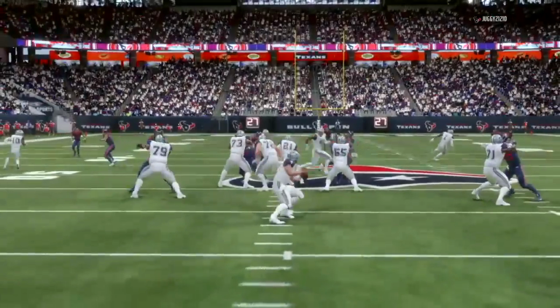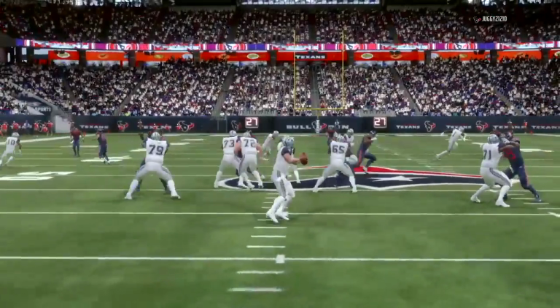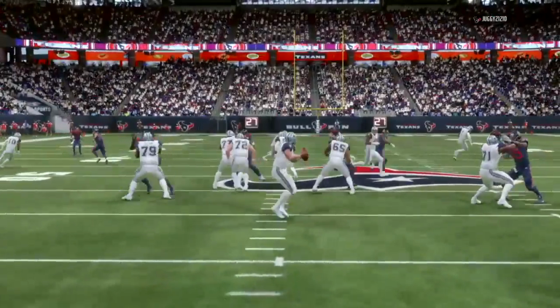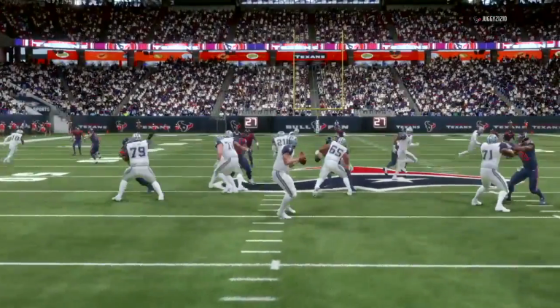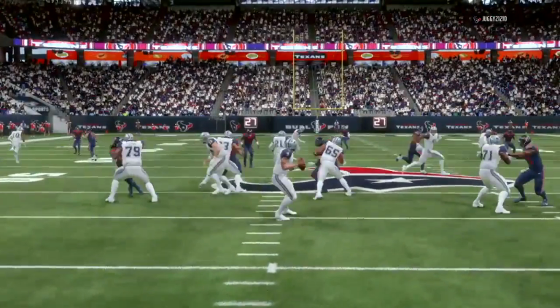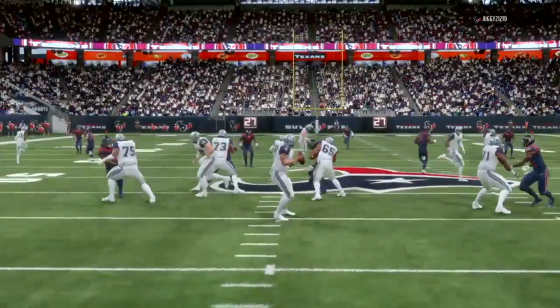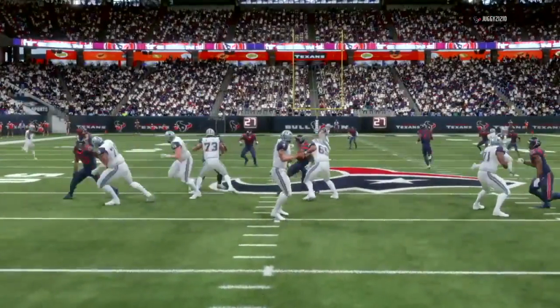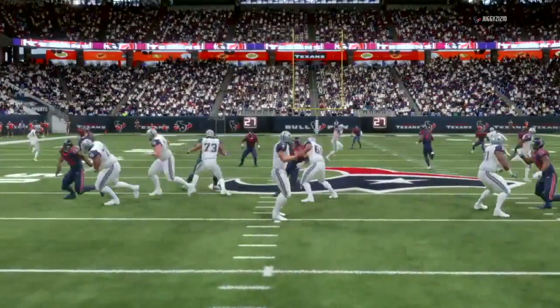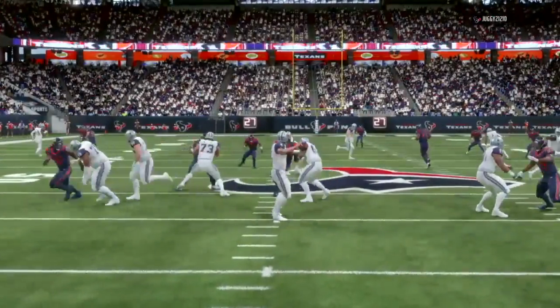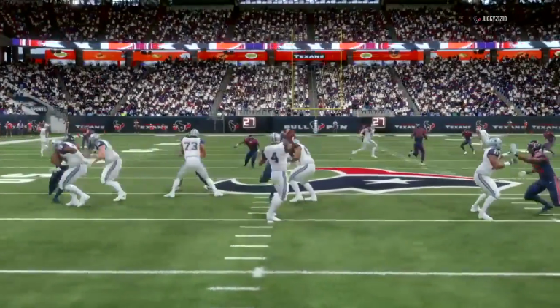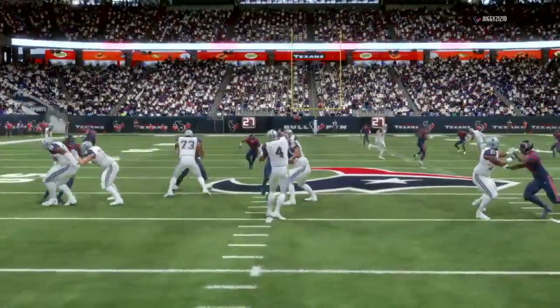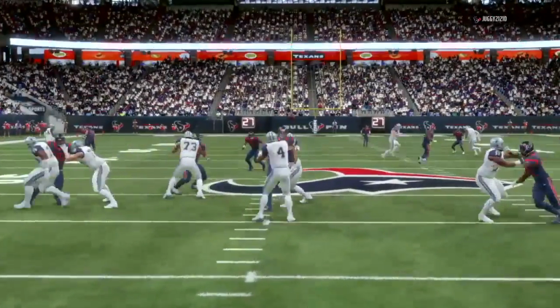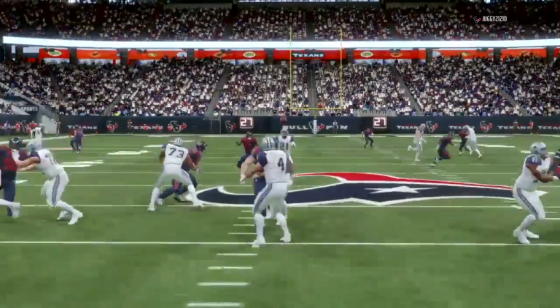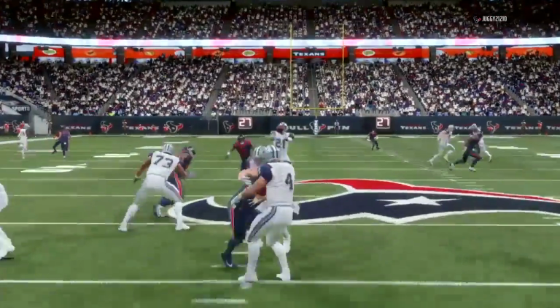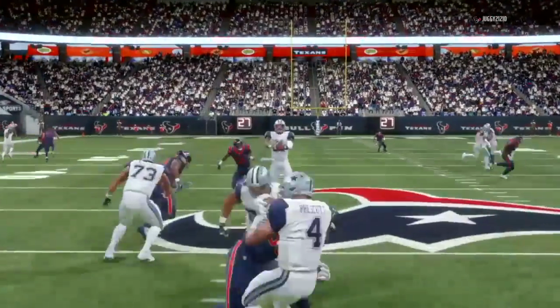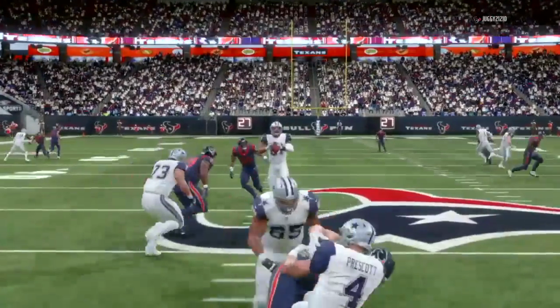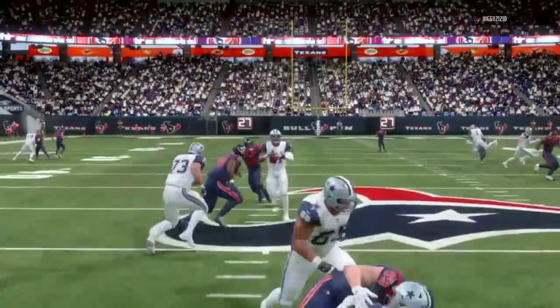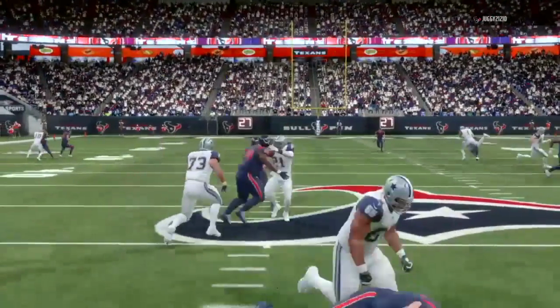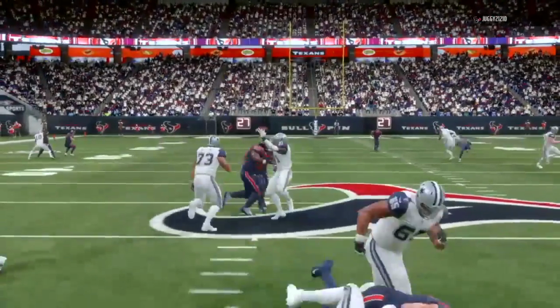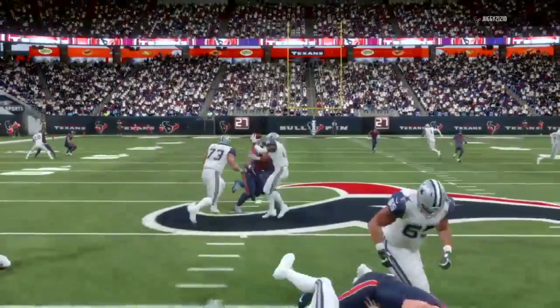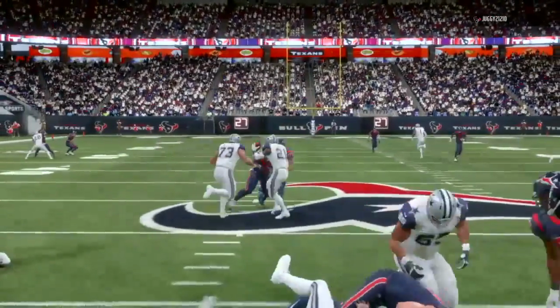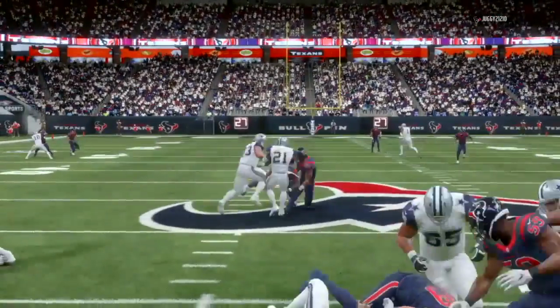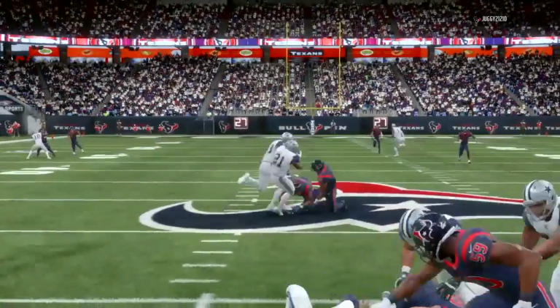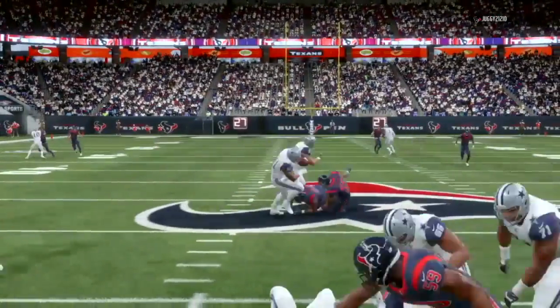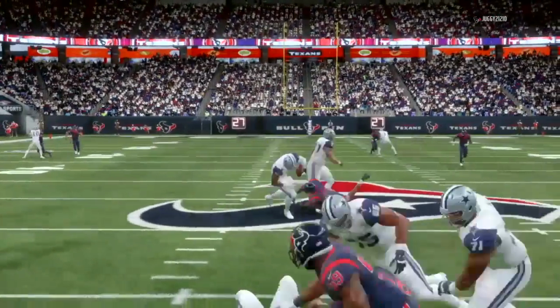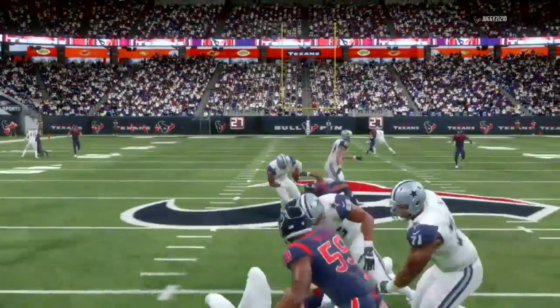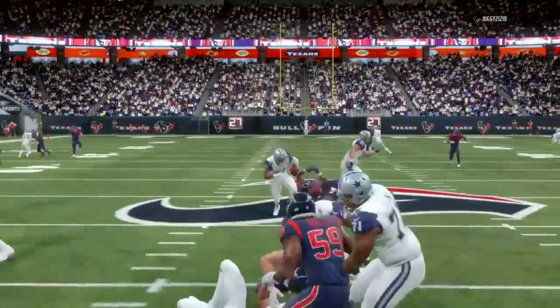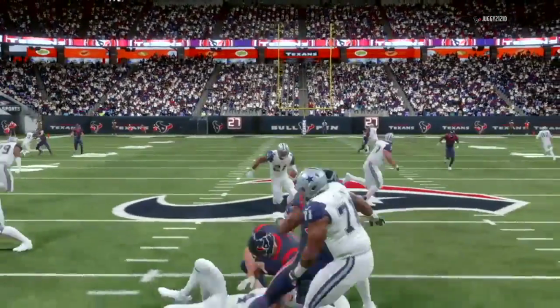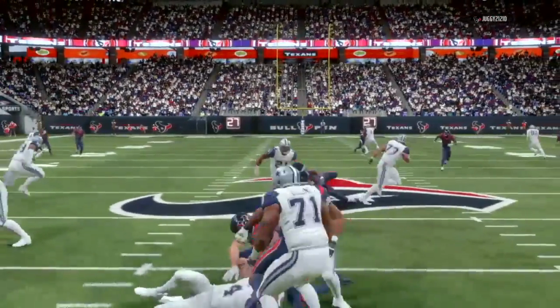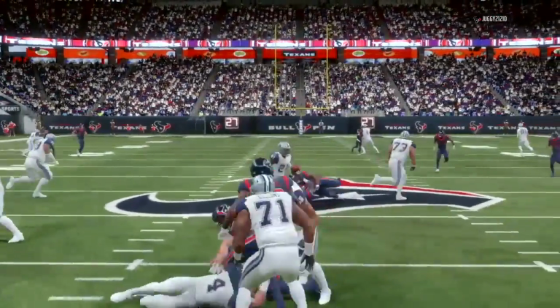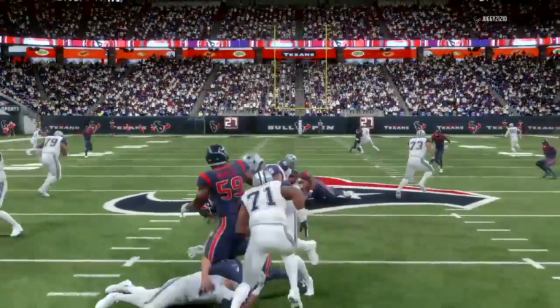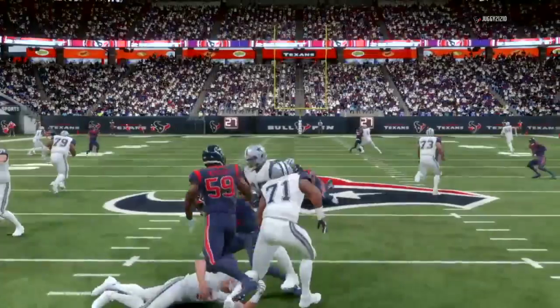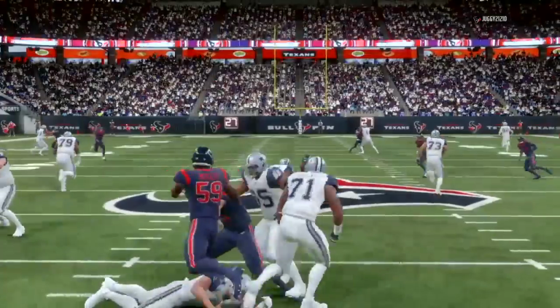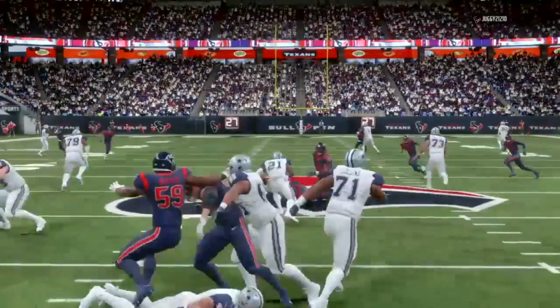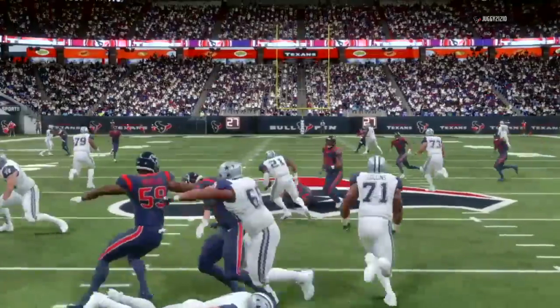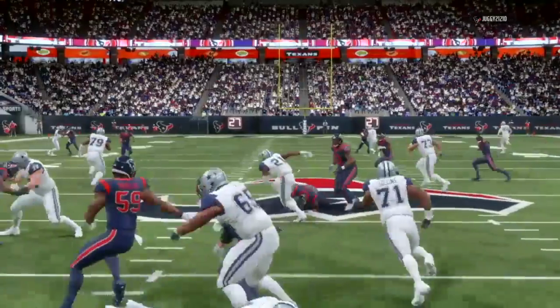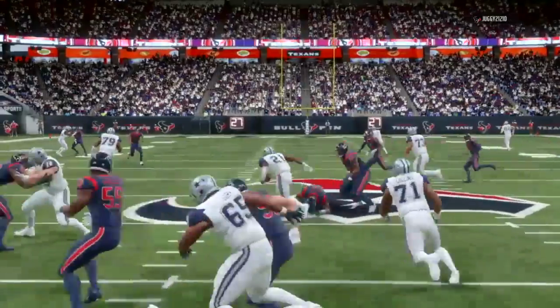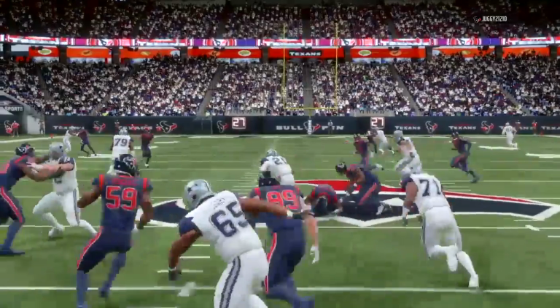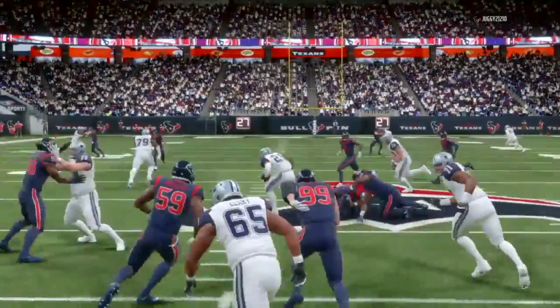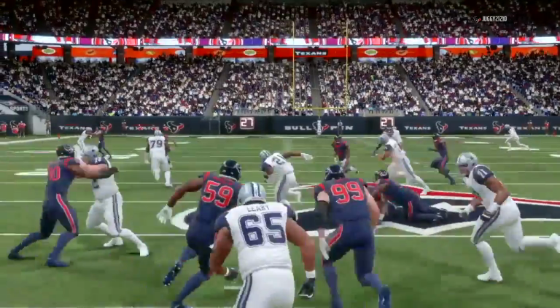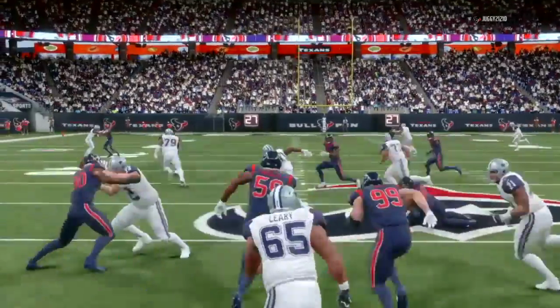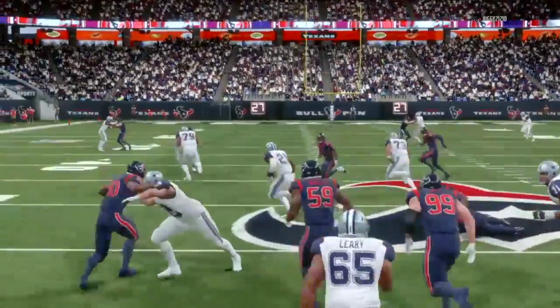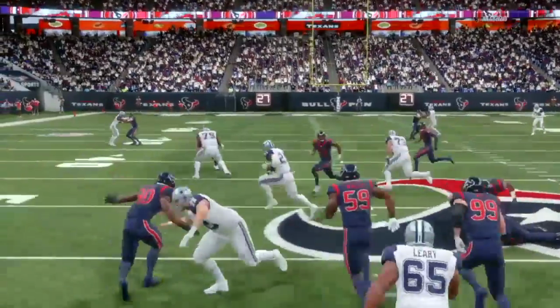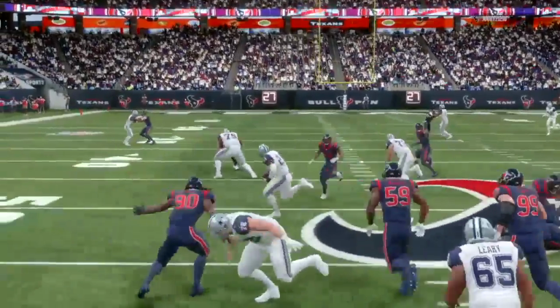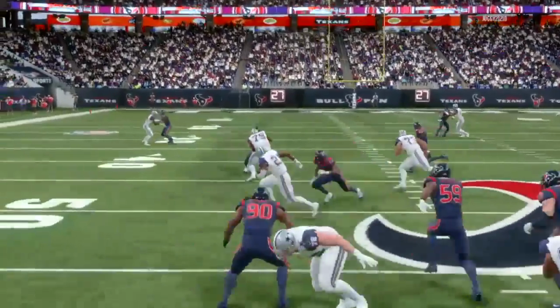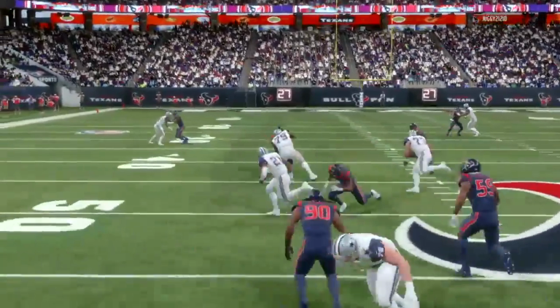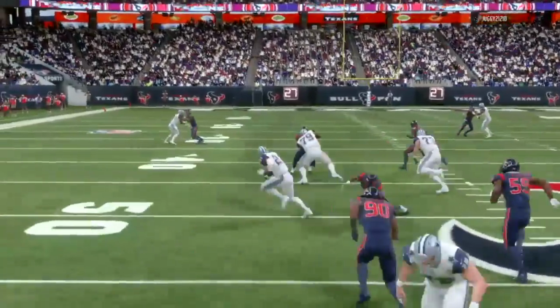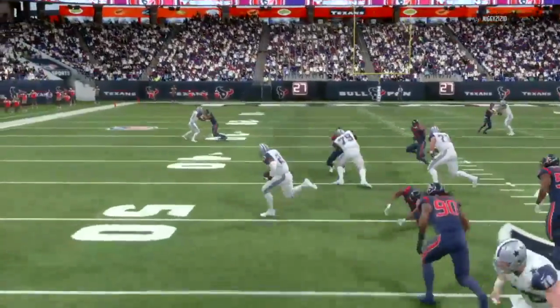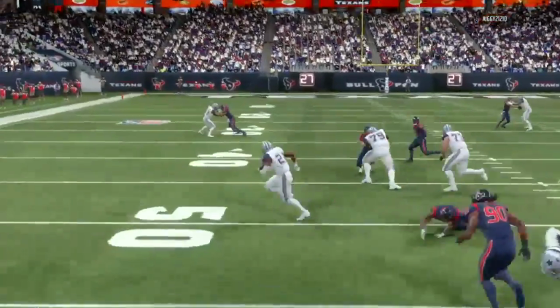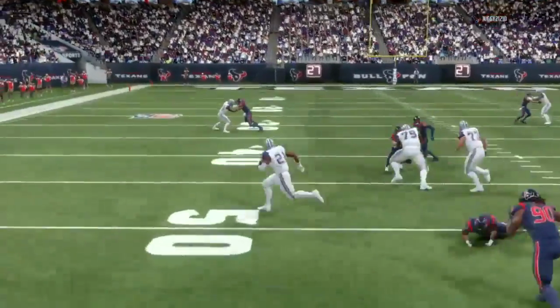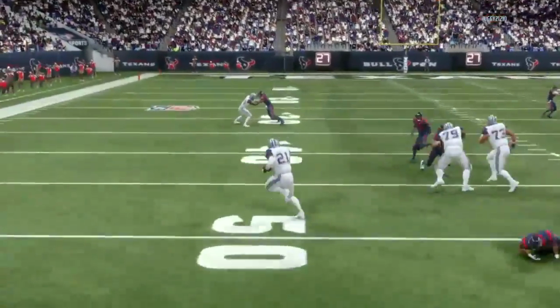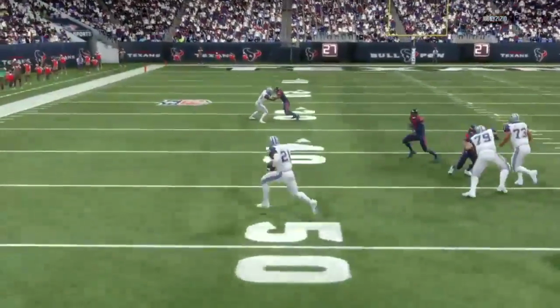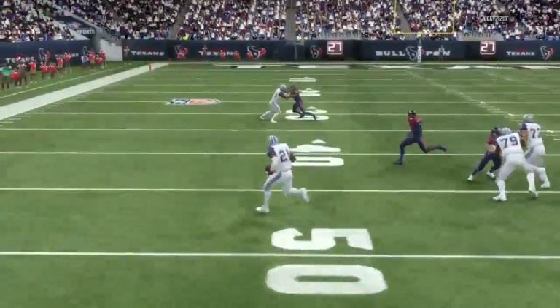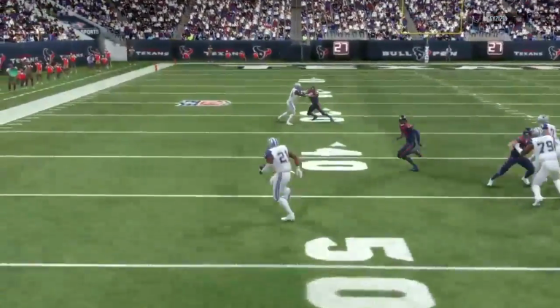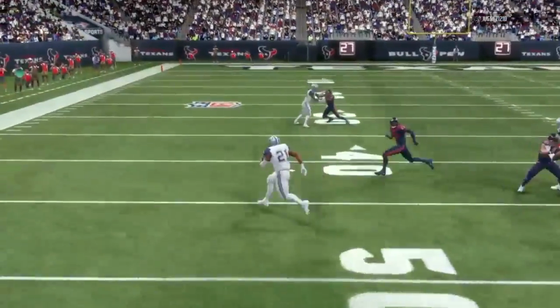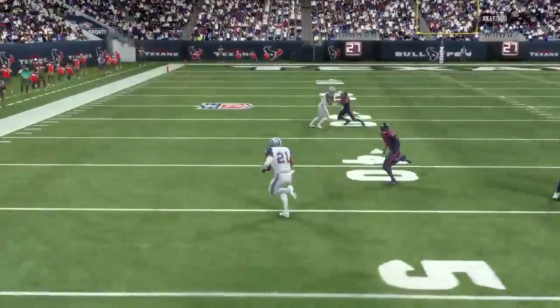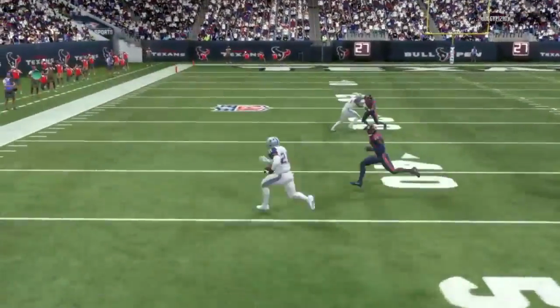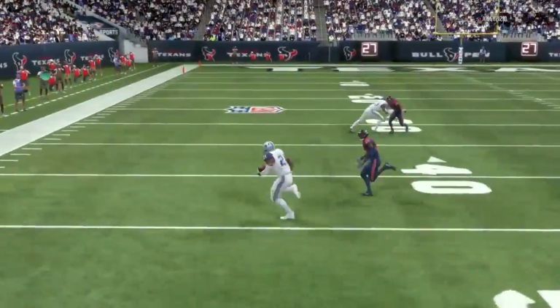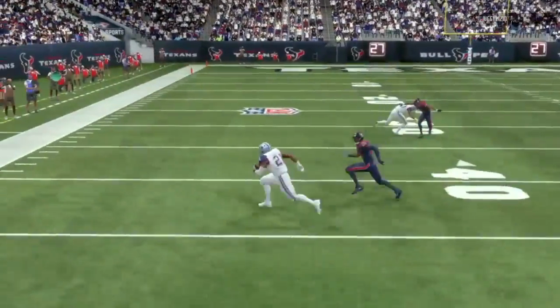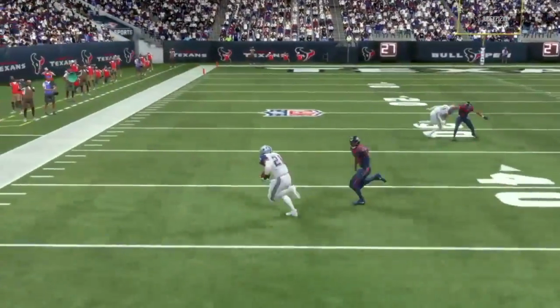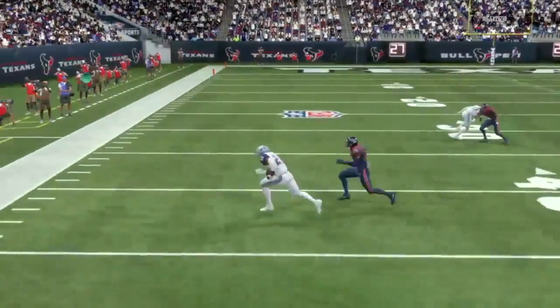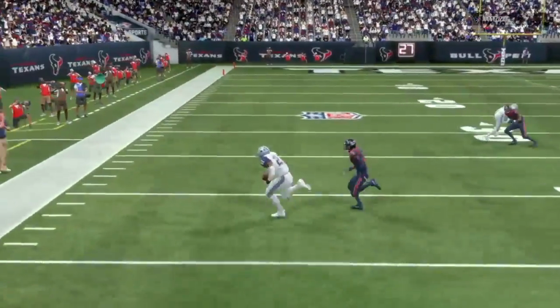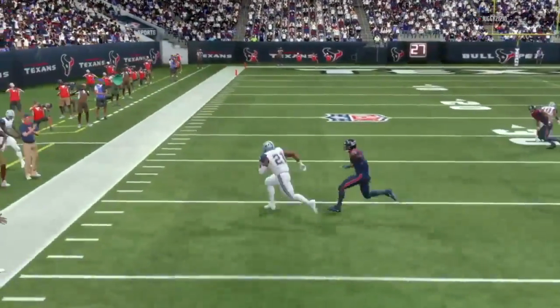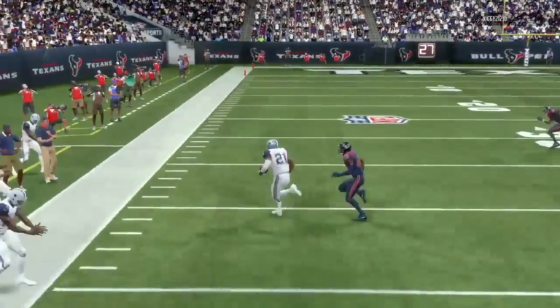Cowboys — Dak Prescott finds Steve, and he spins off and he's running right into the opening. They can't stop him.